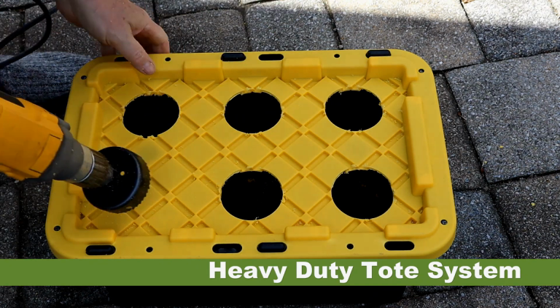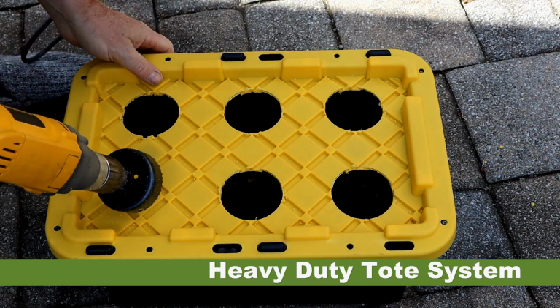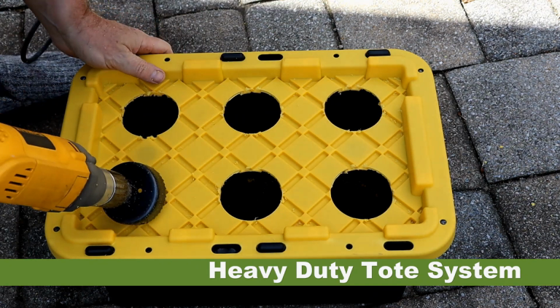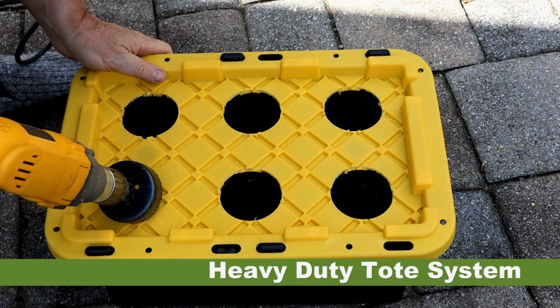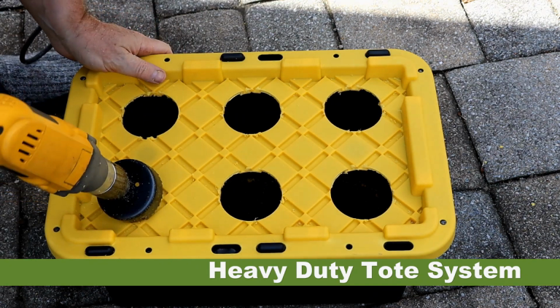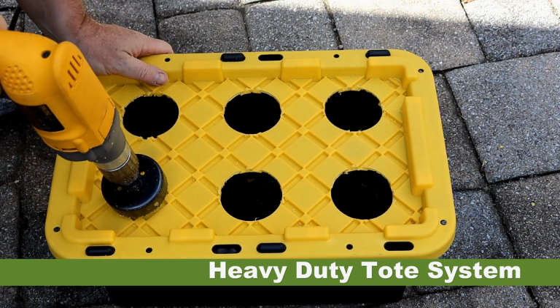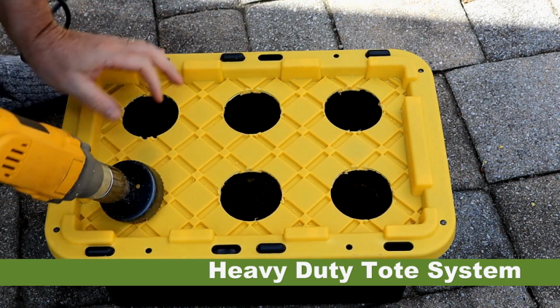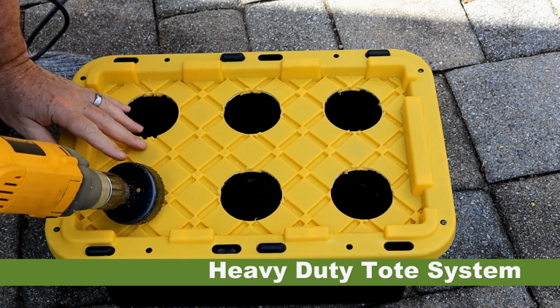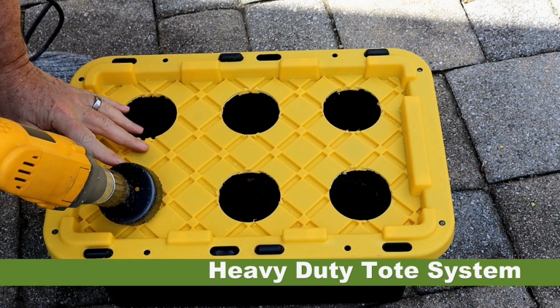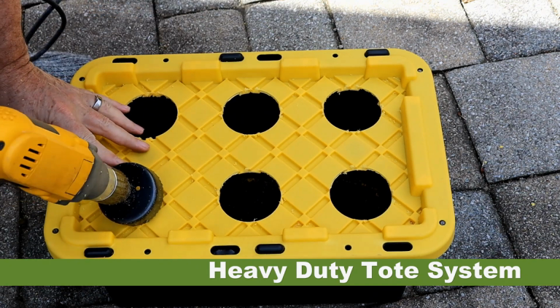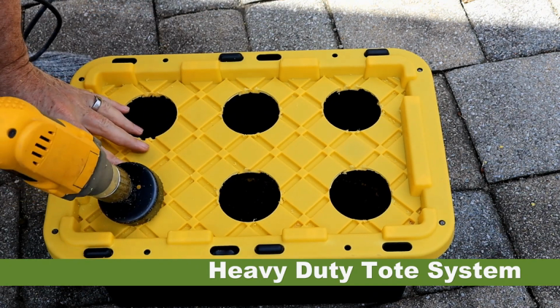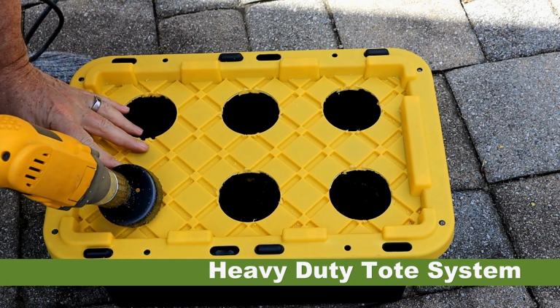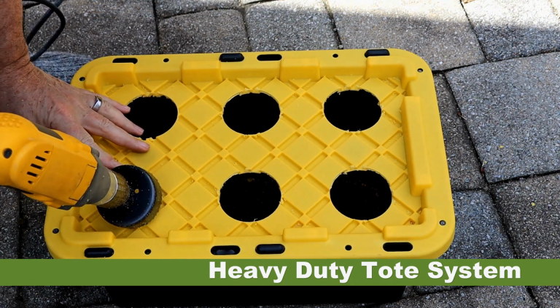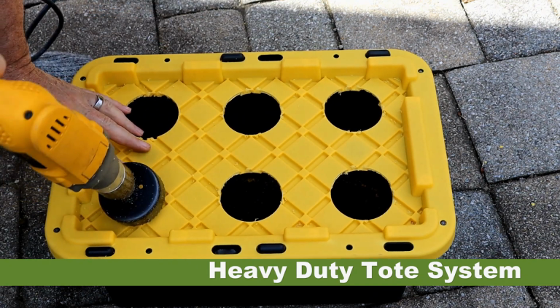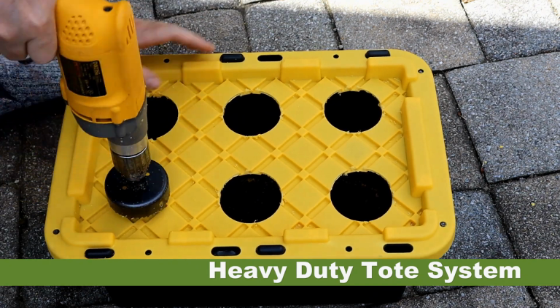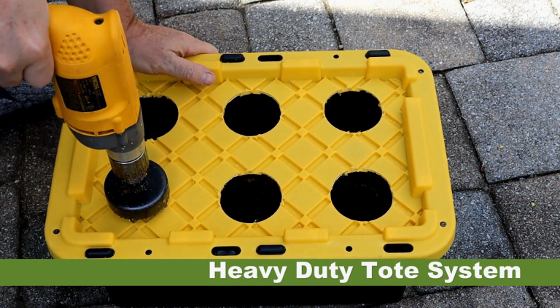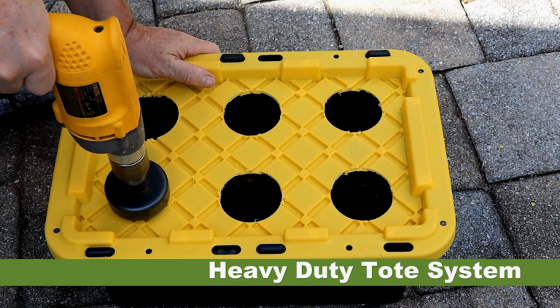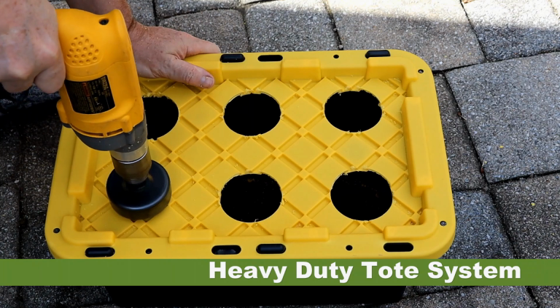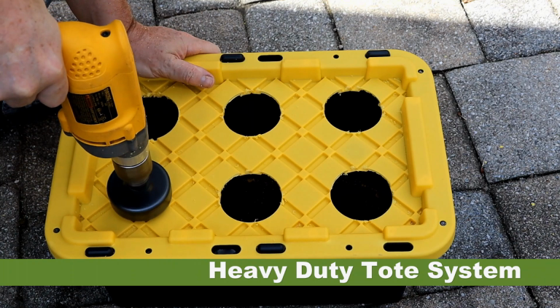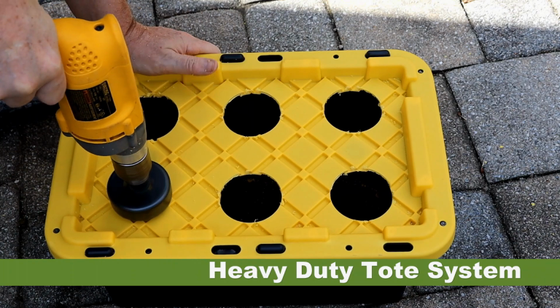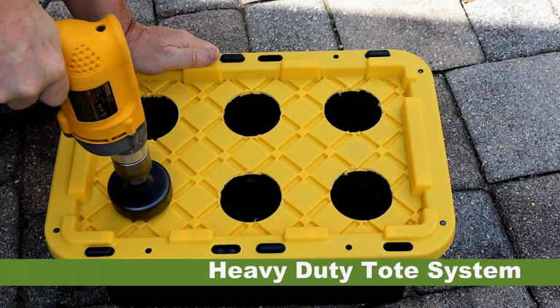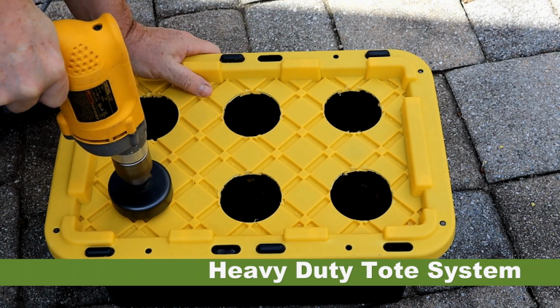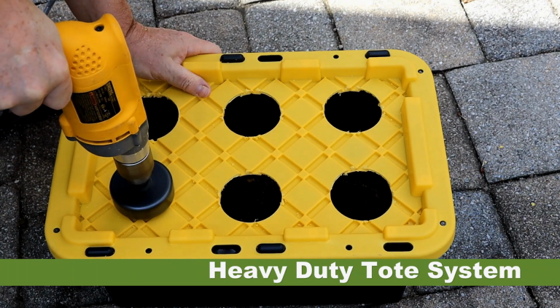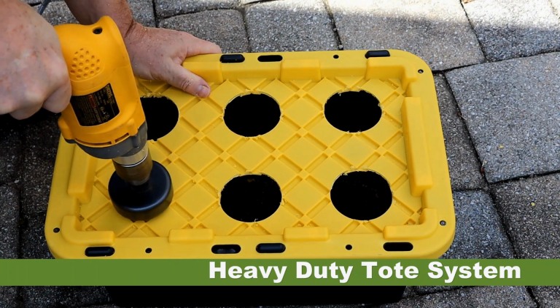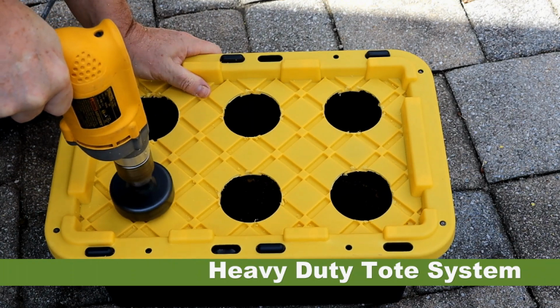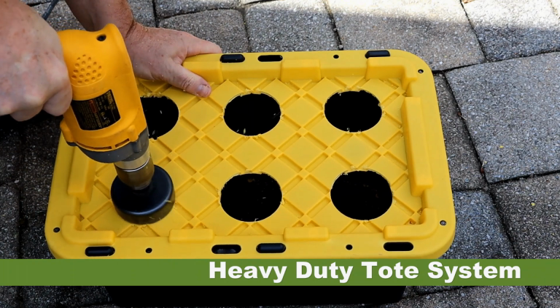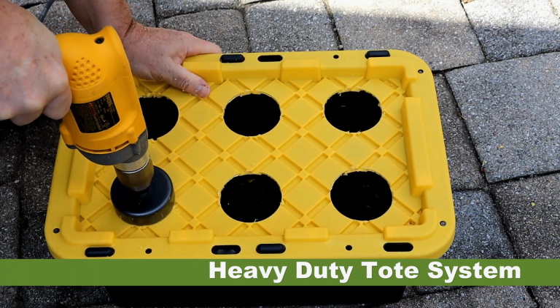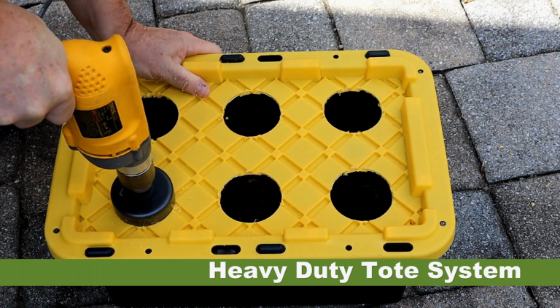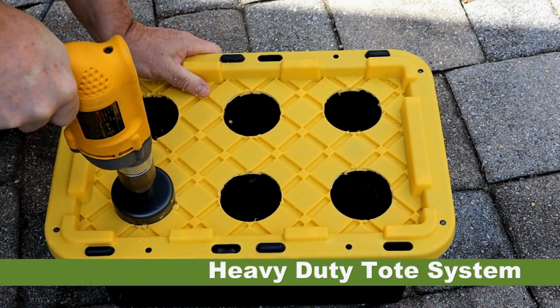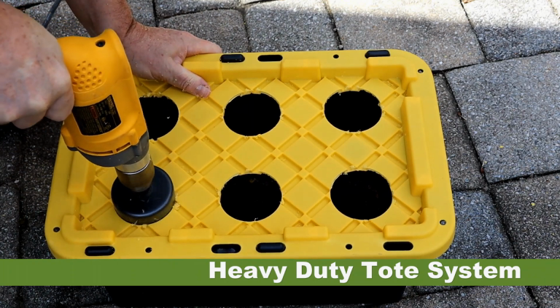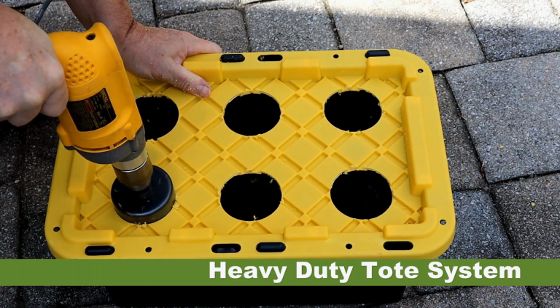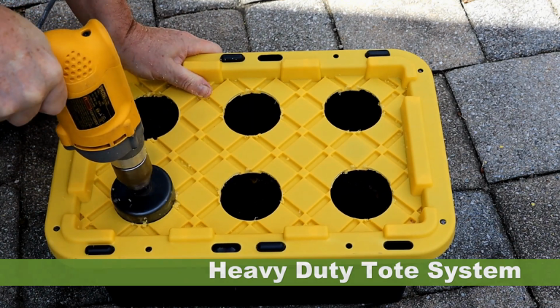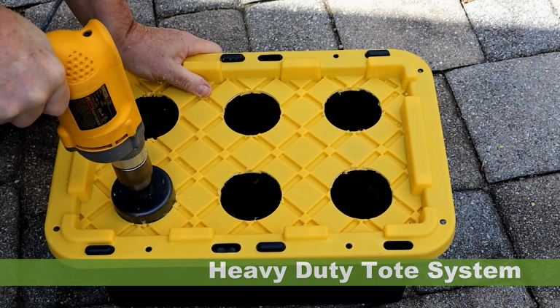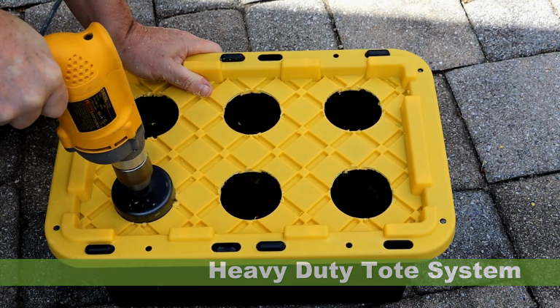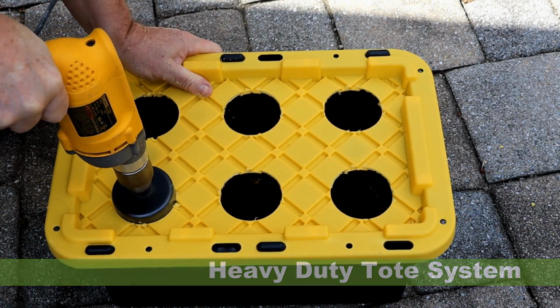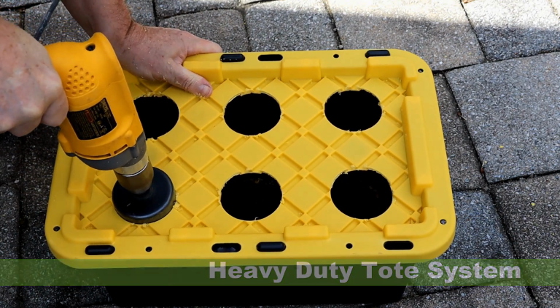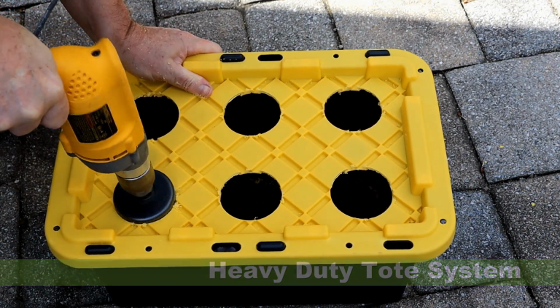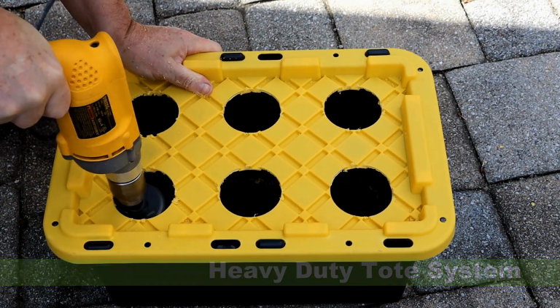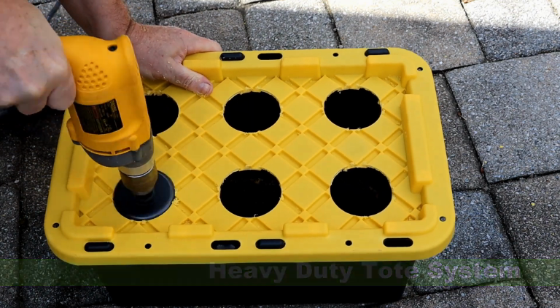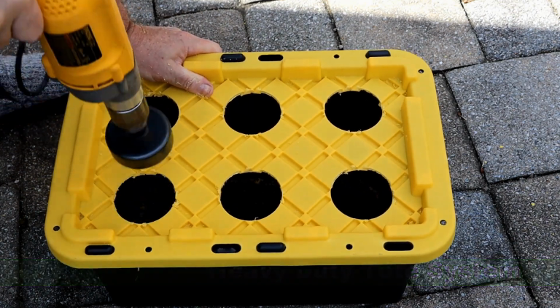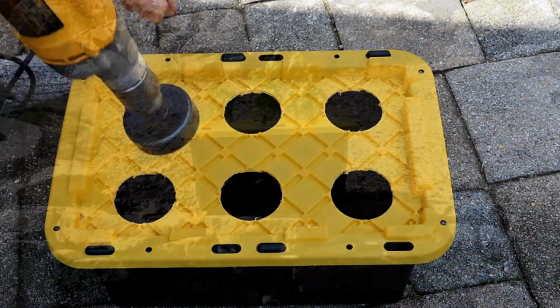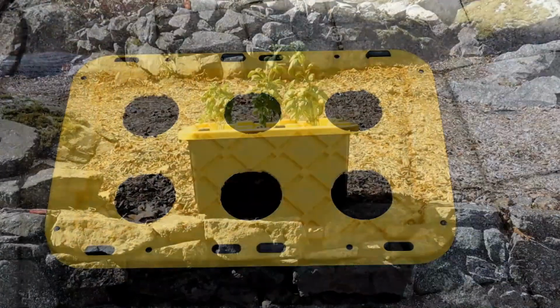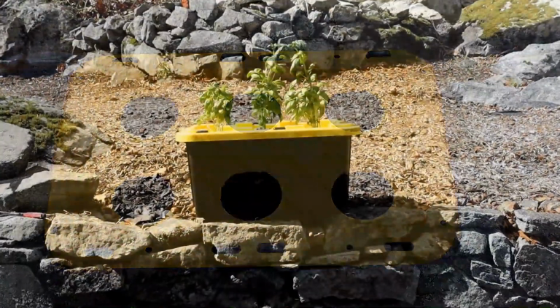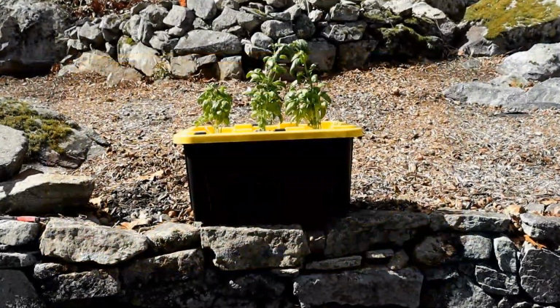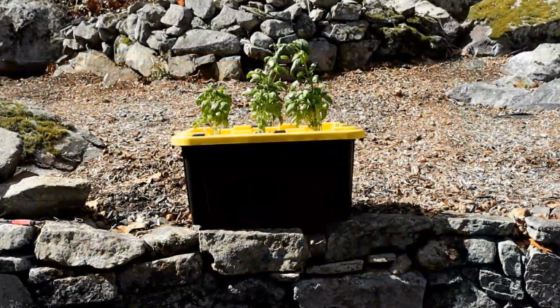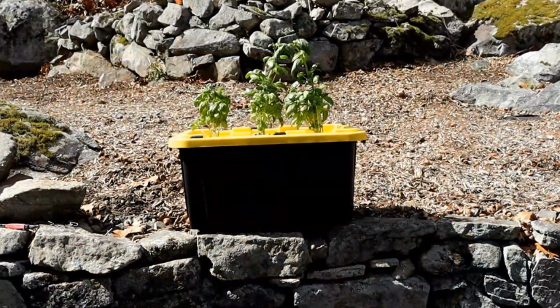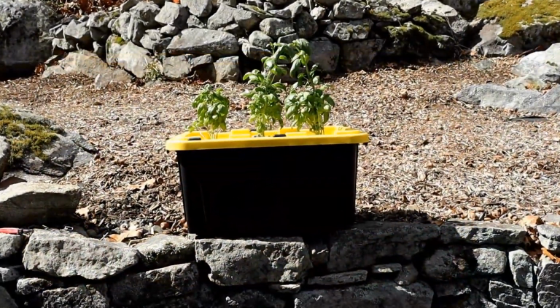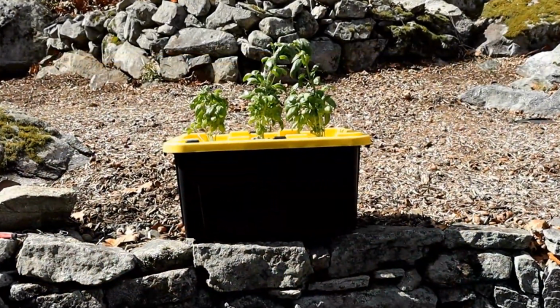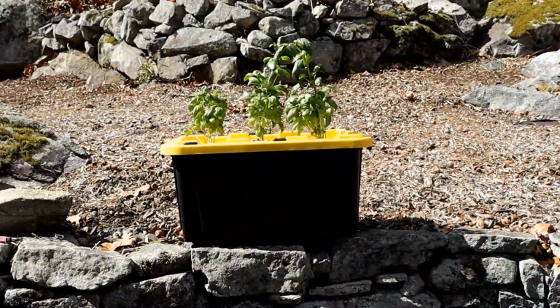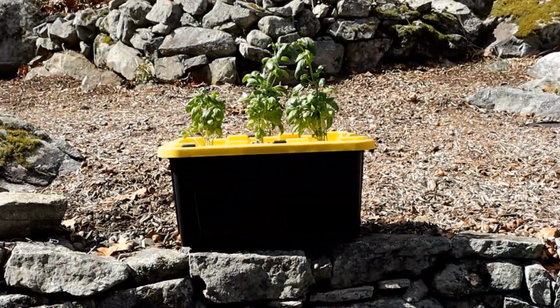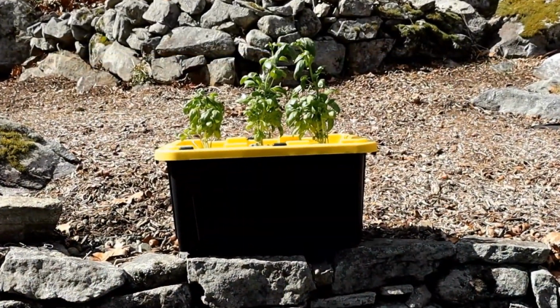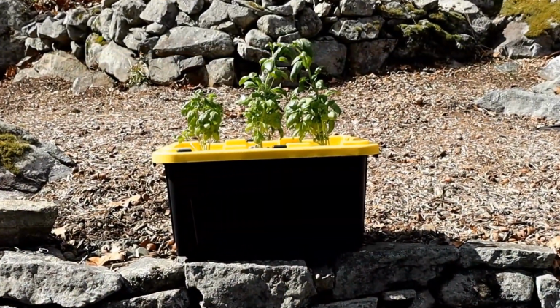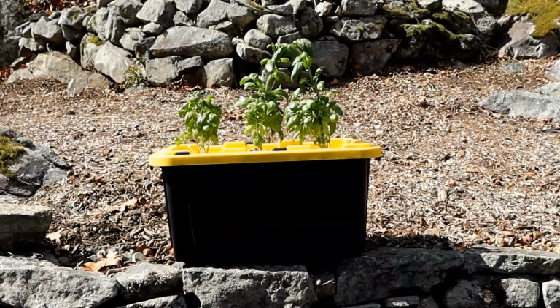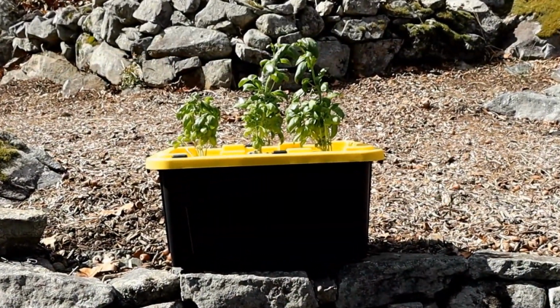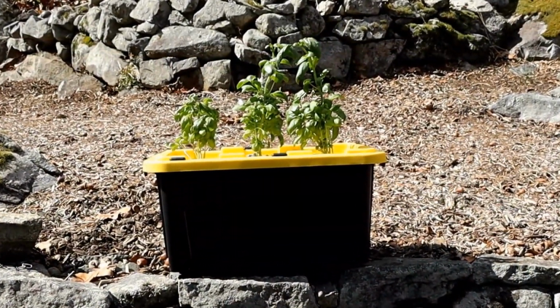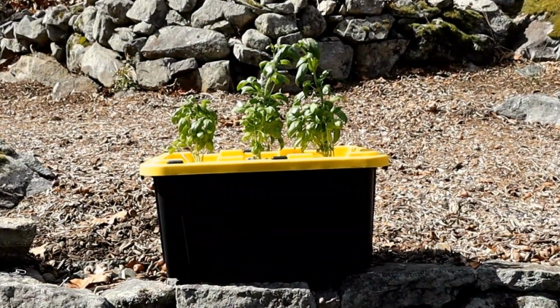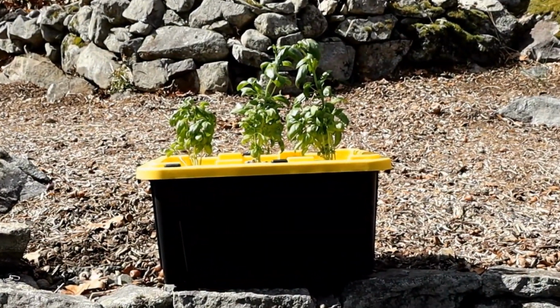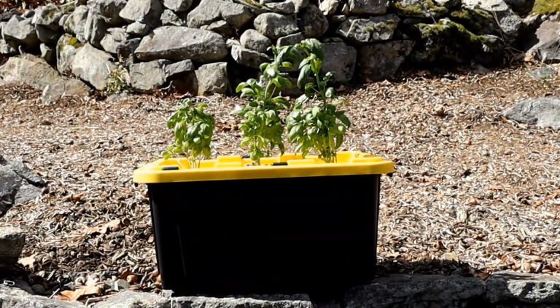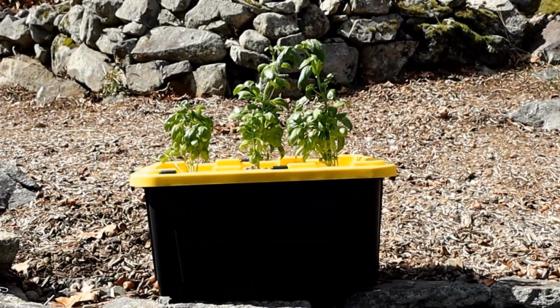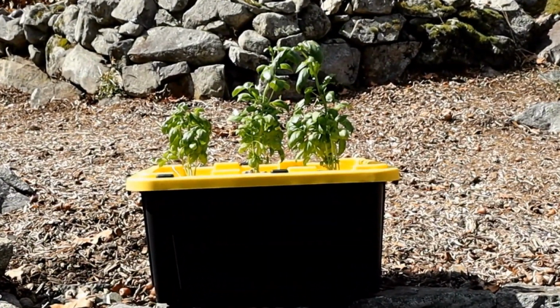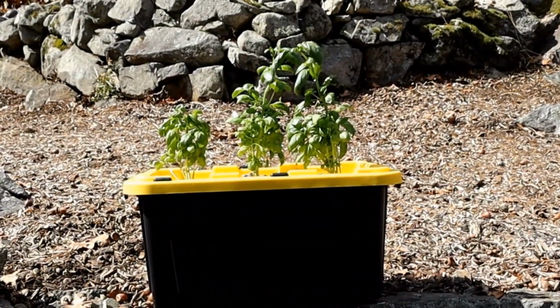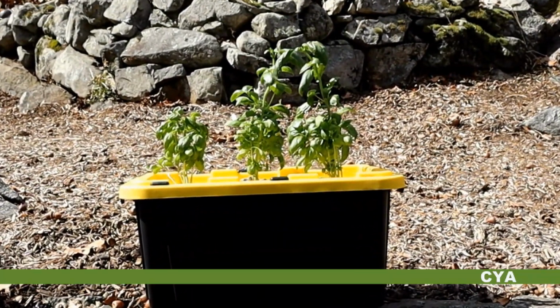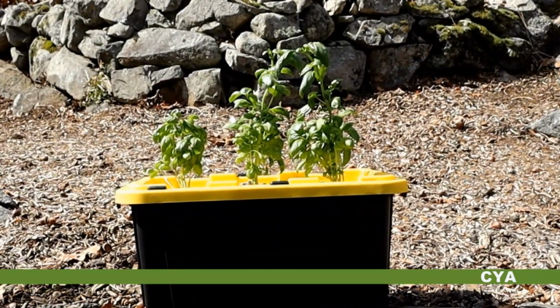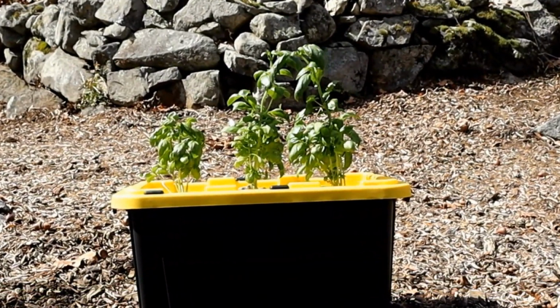They're heavy. In the next video, we'll be looking at creating nutrient solutions. That's it for this video. See ya.